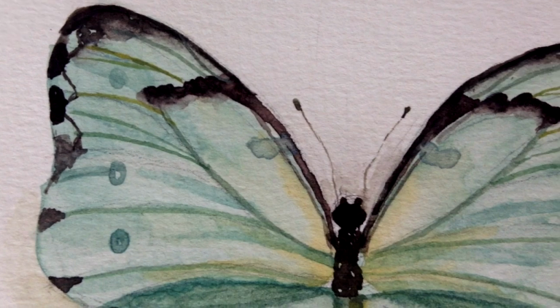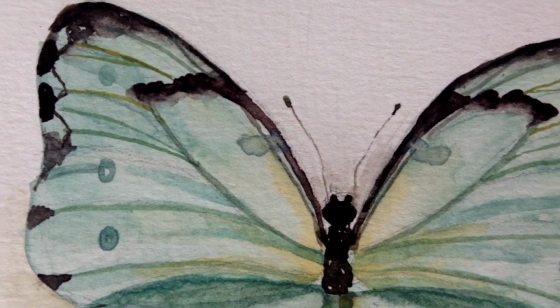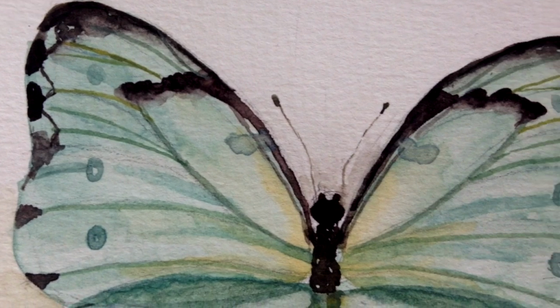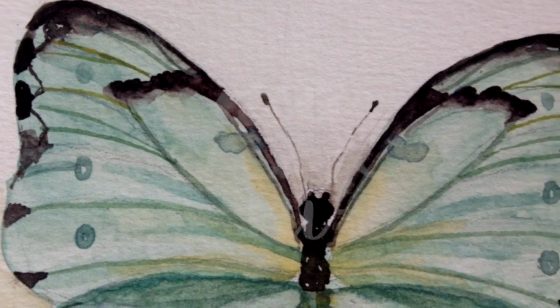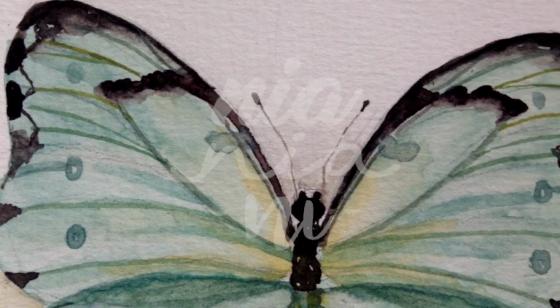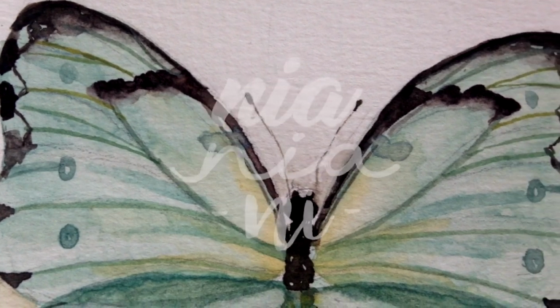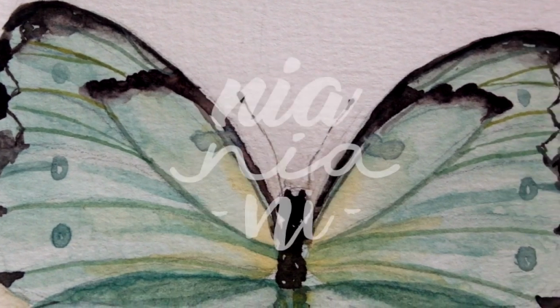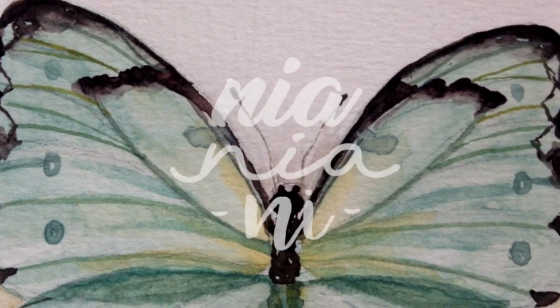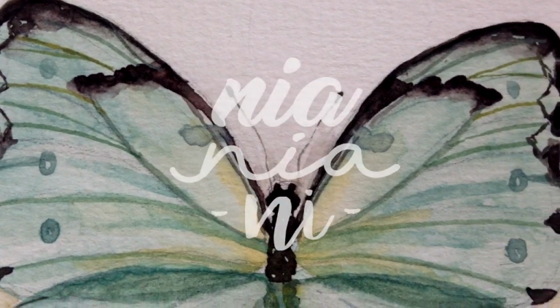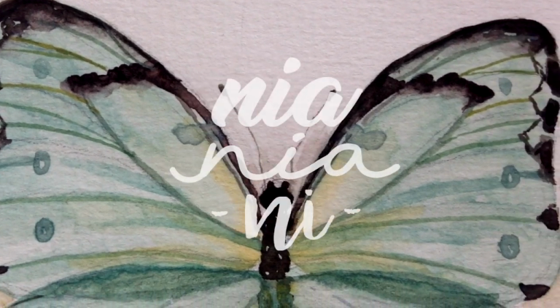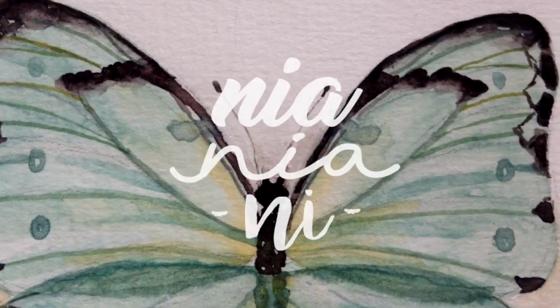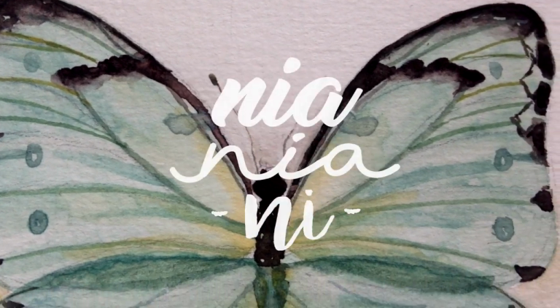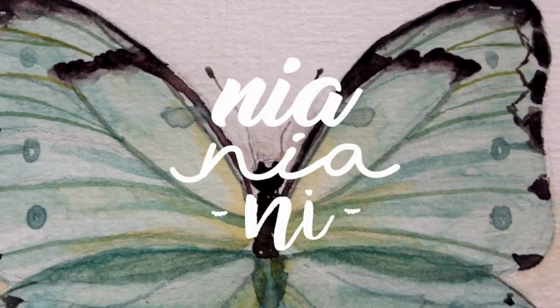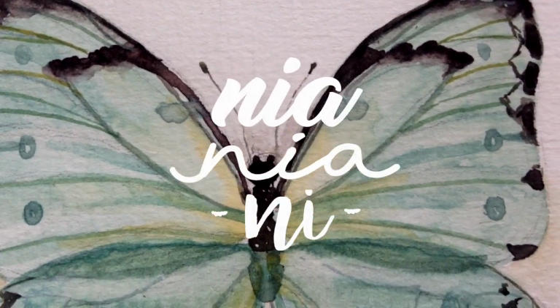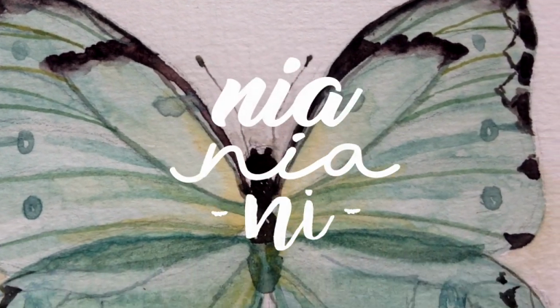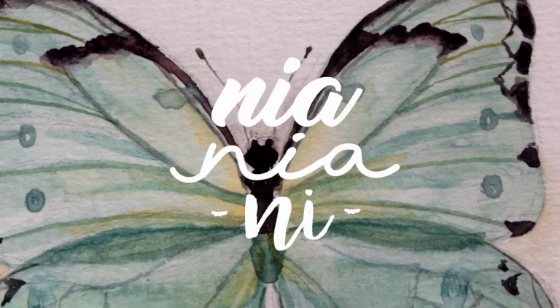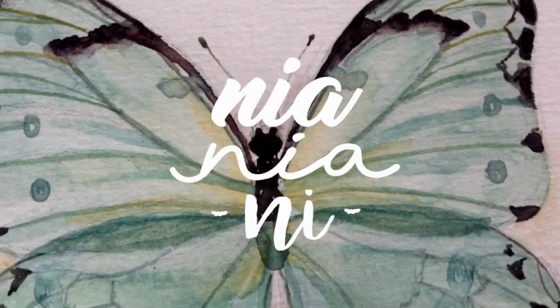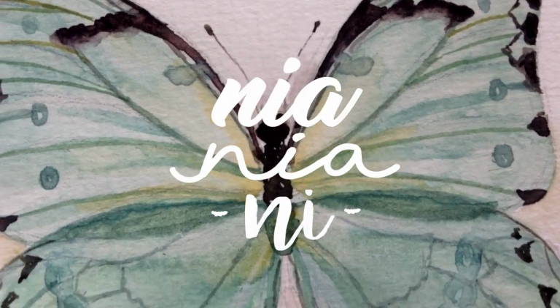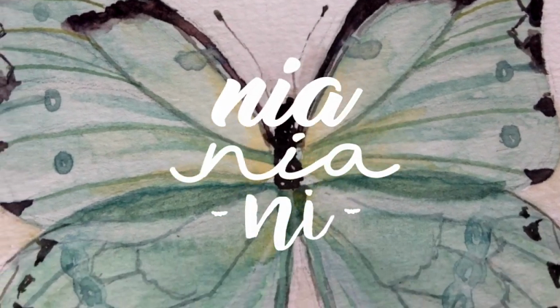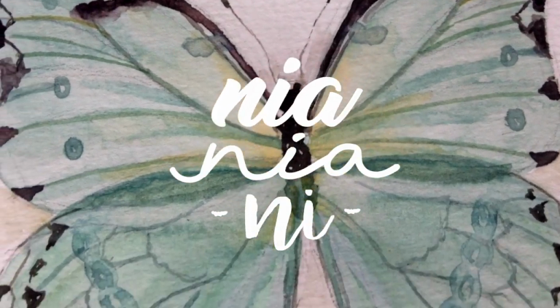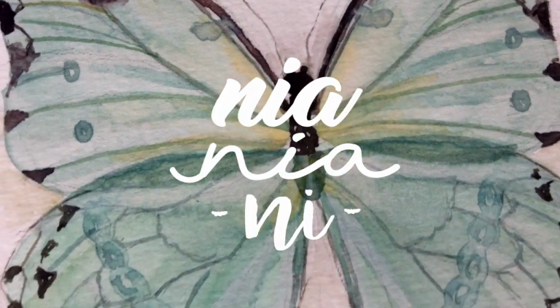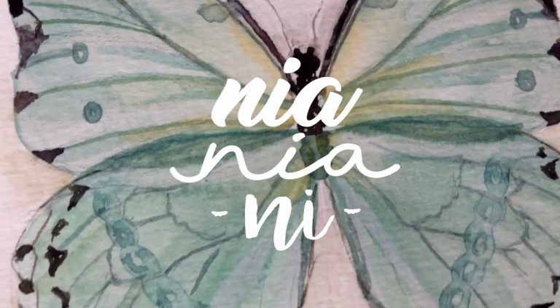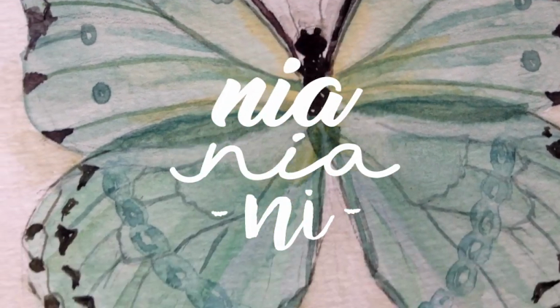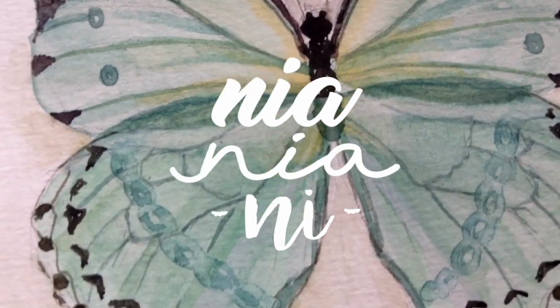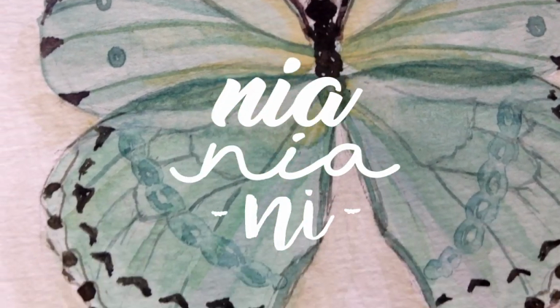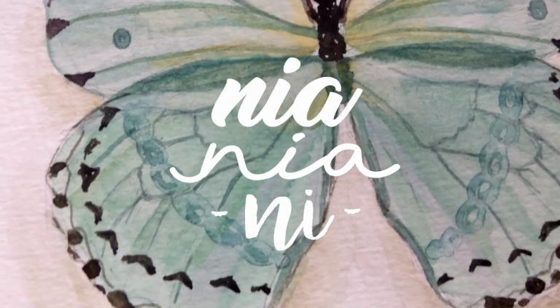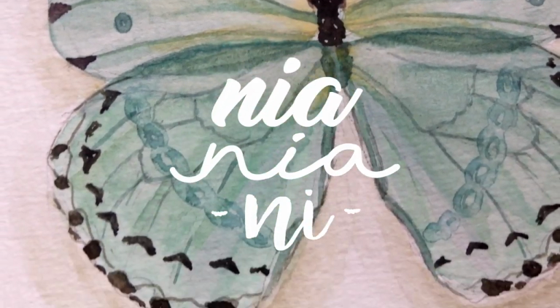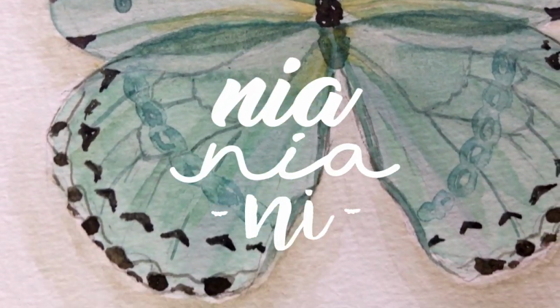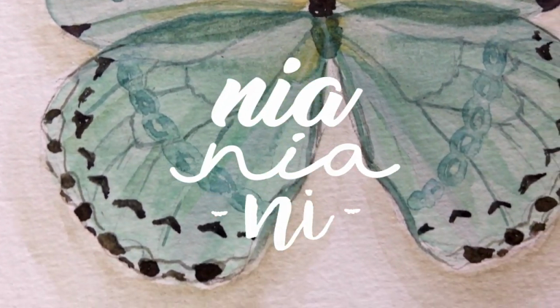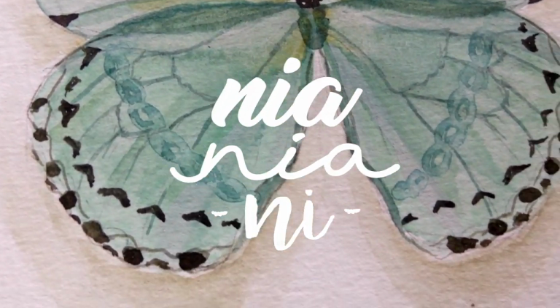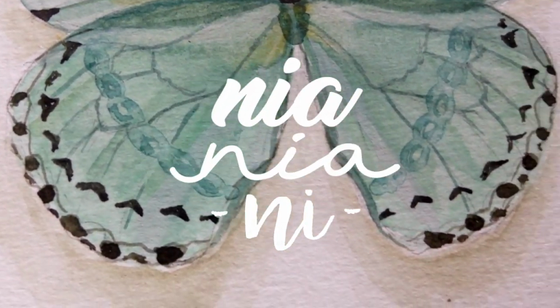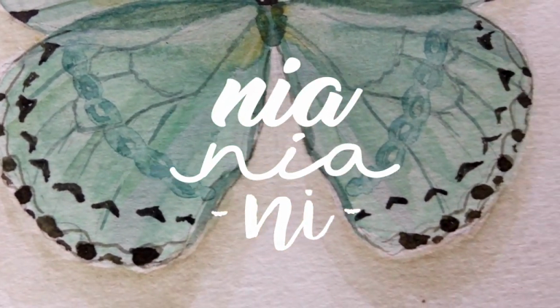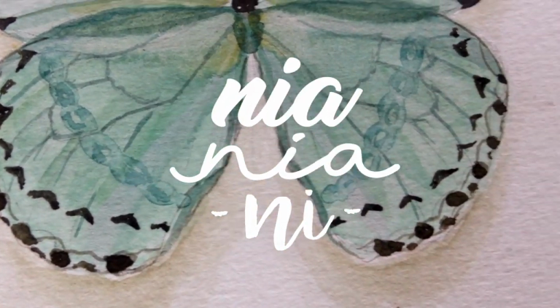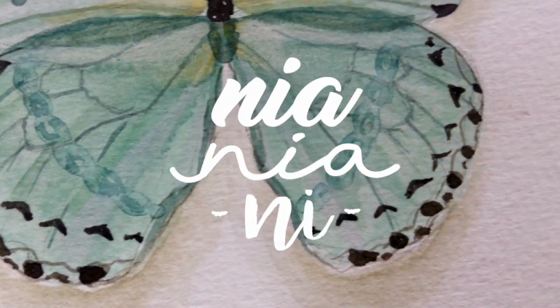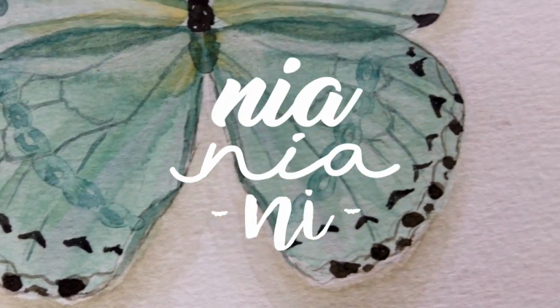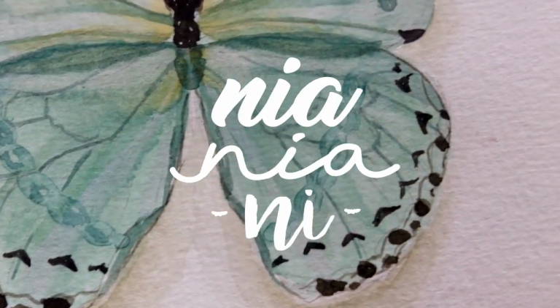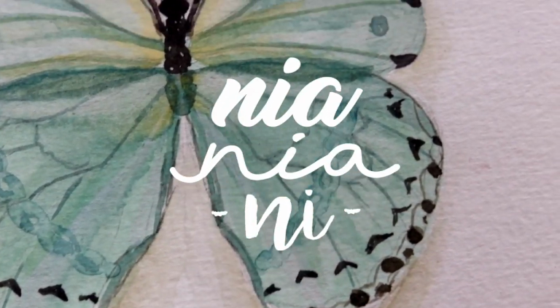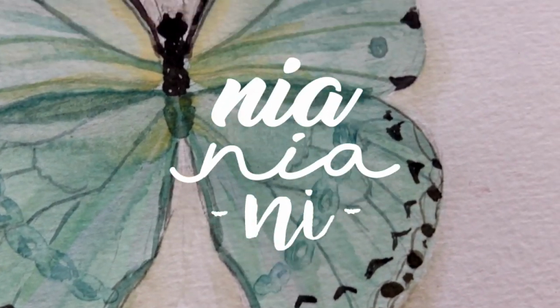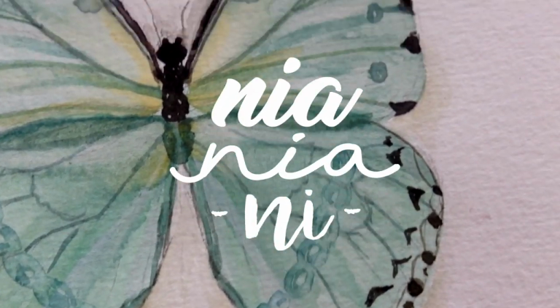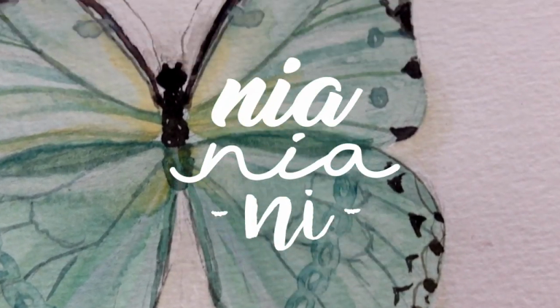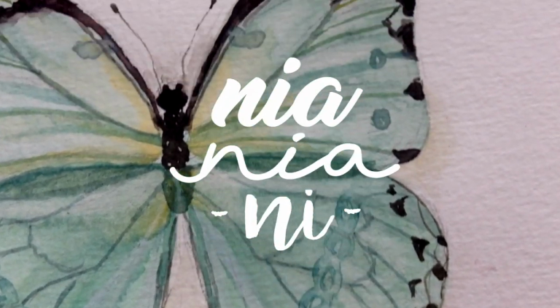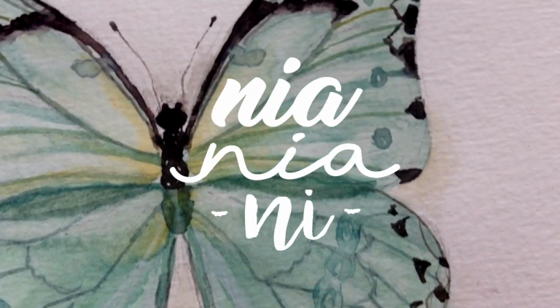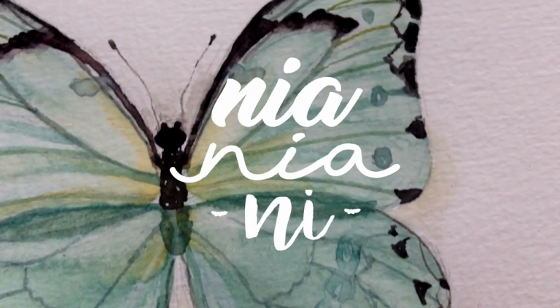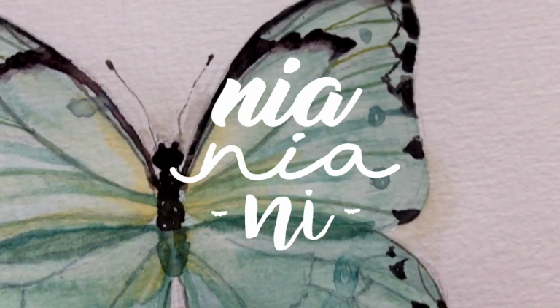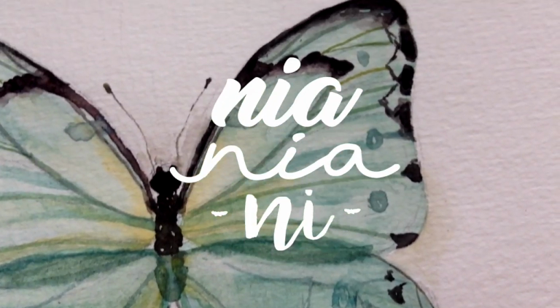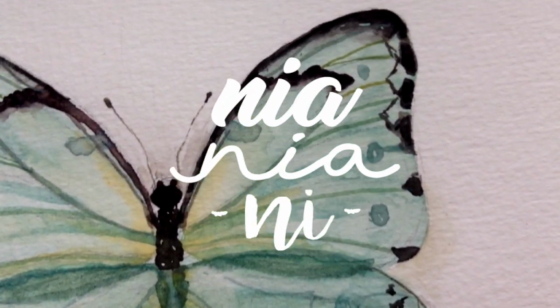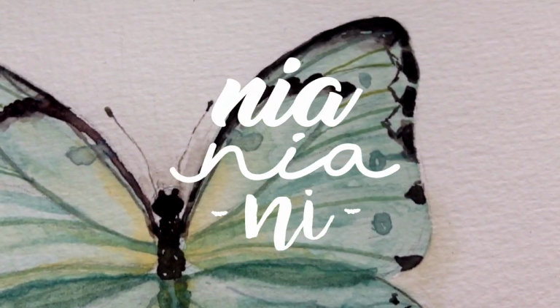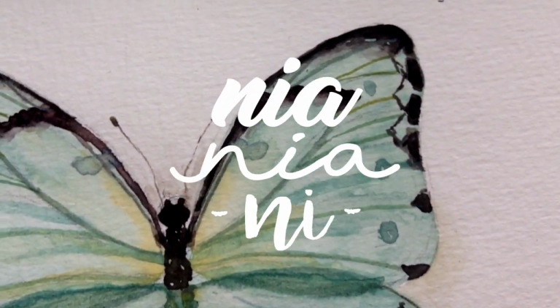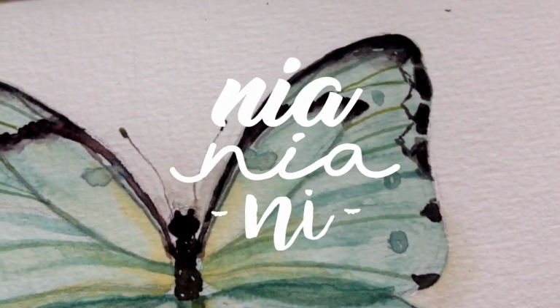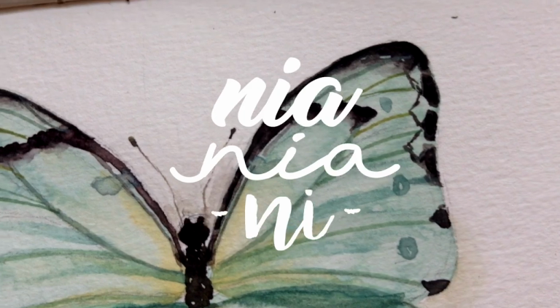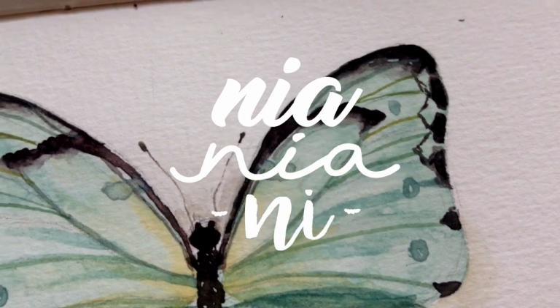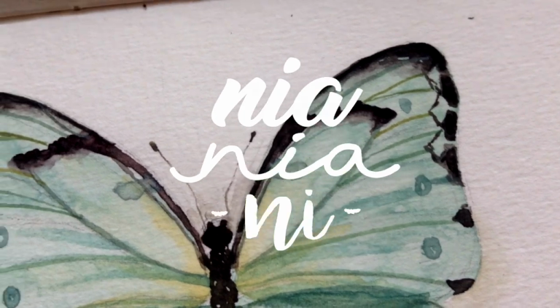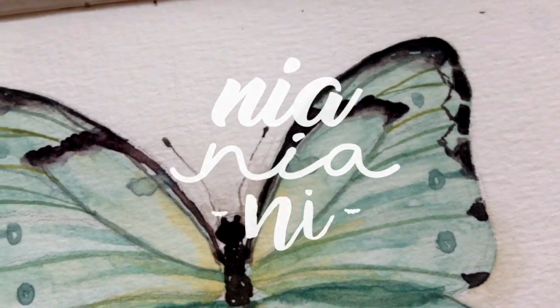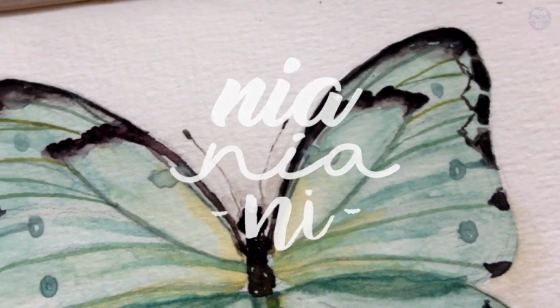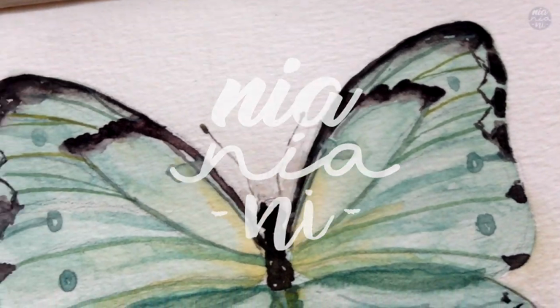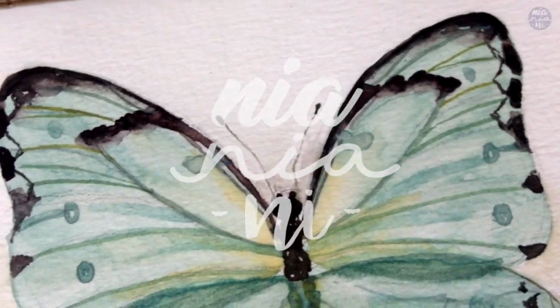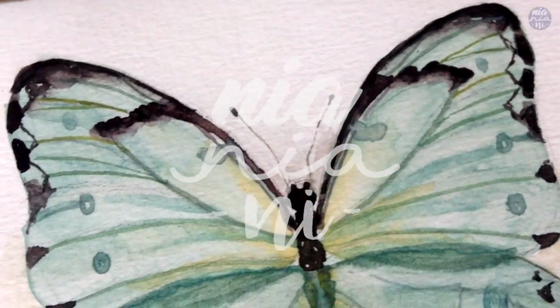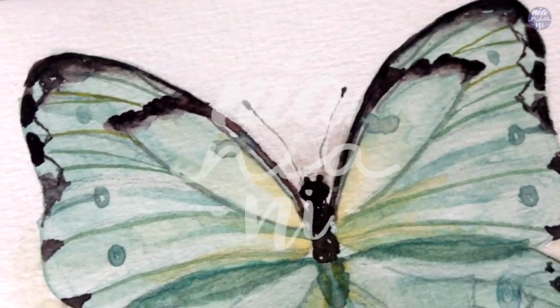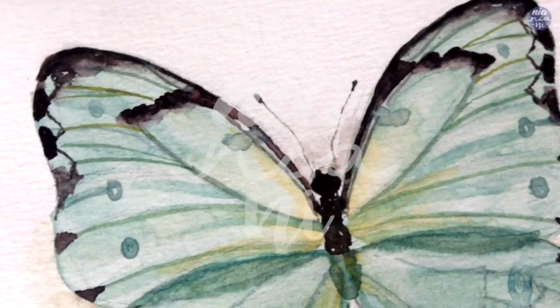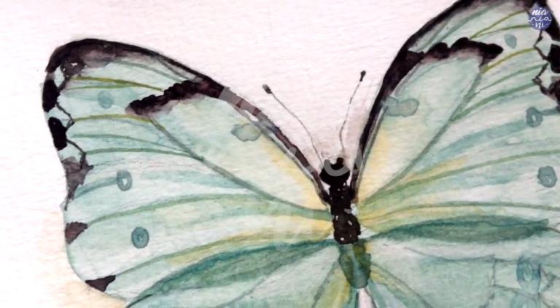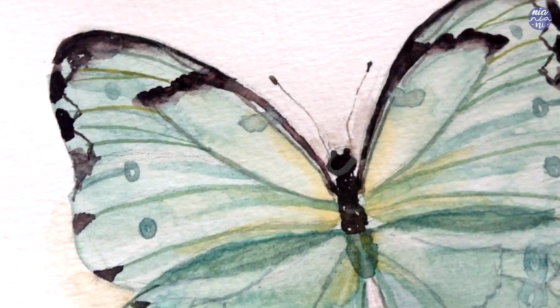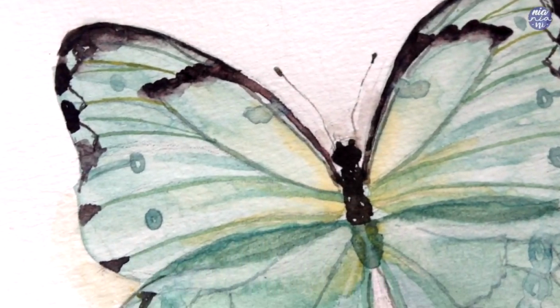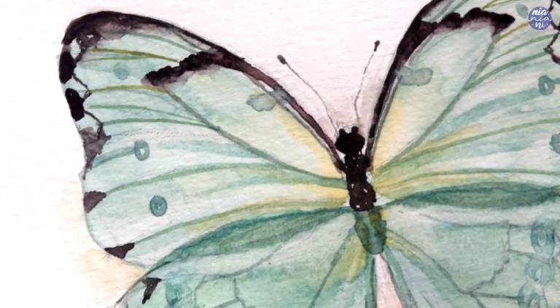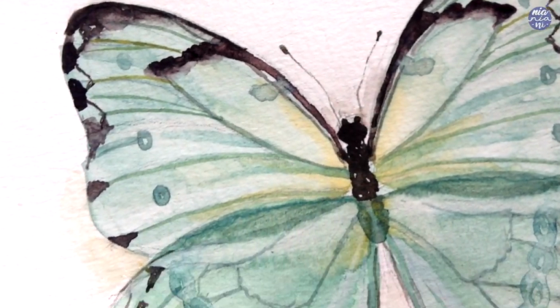Hi guys, this is Nia. Welcome back to my channel. Today I will be painting a butterfly as a request by Mary Scott.